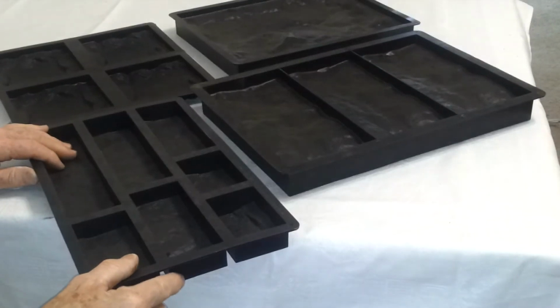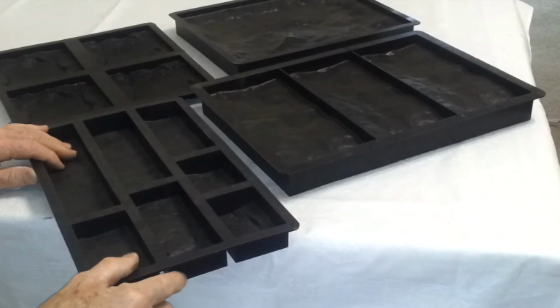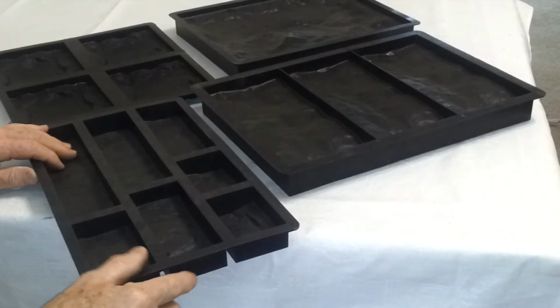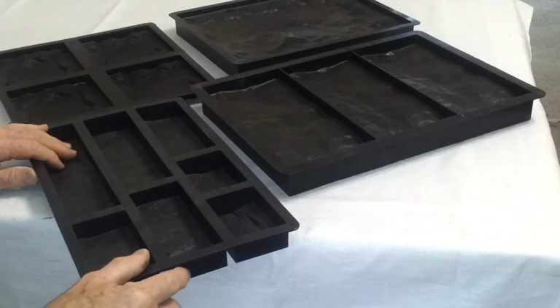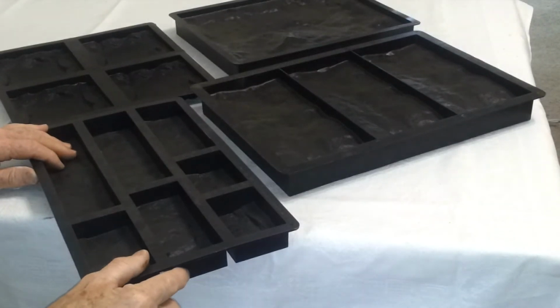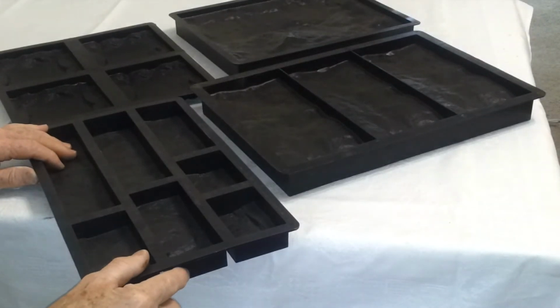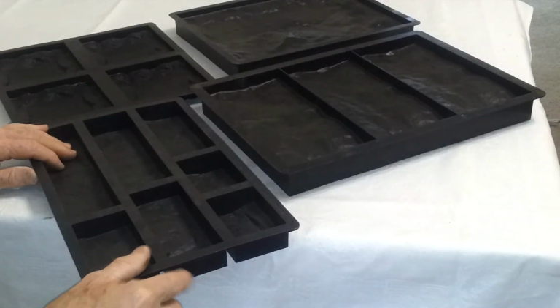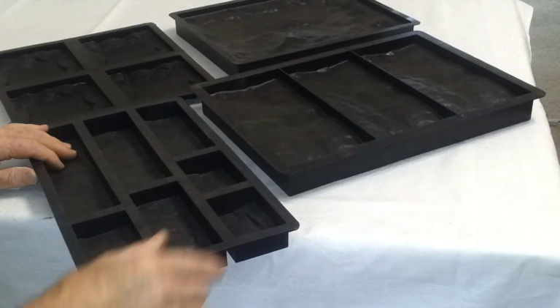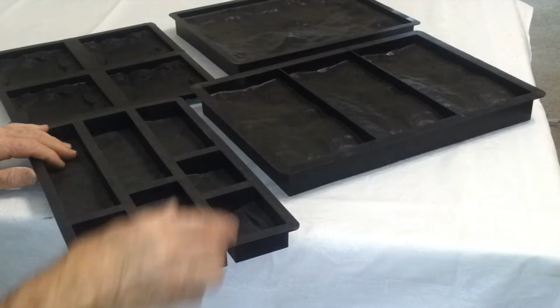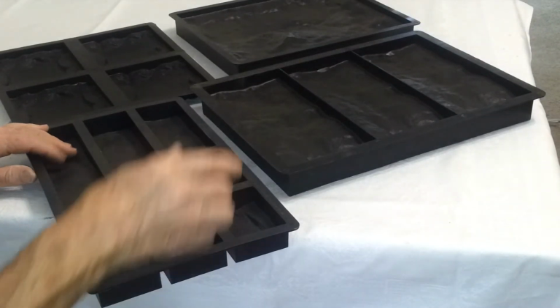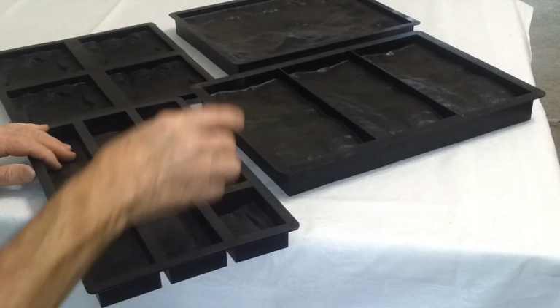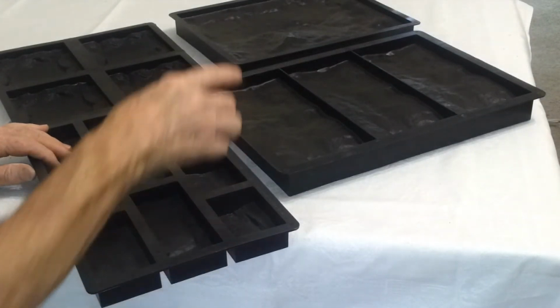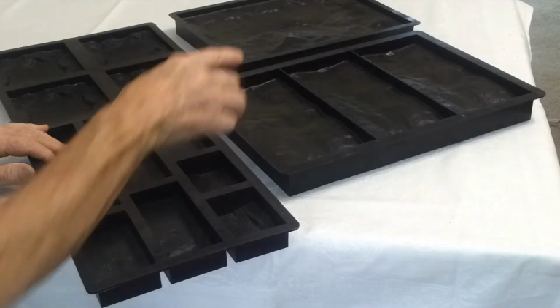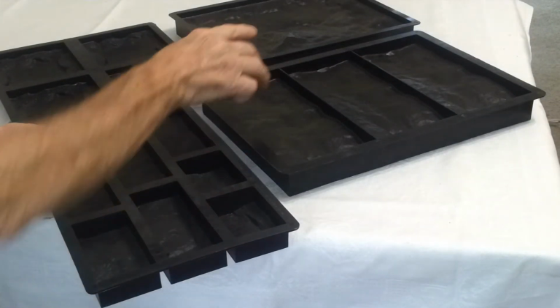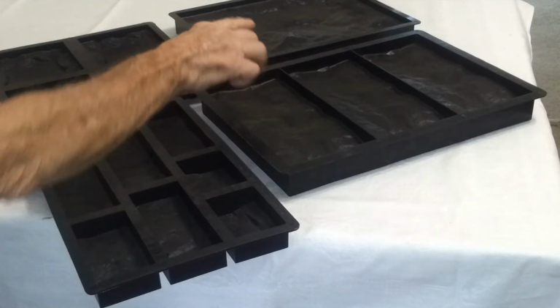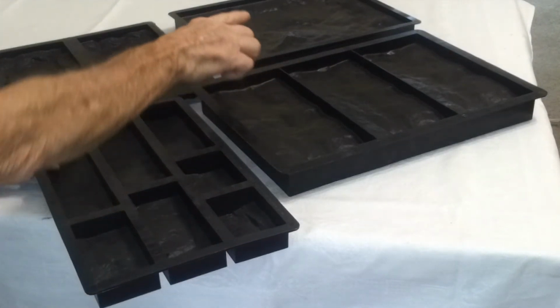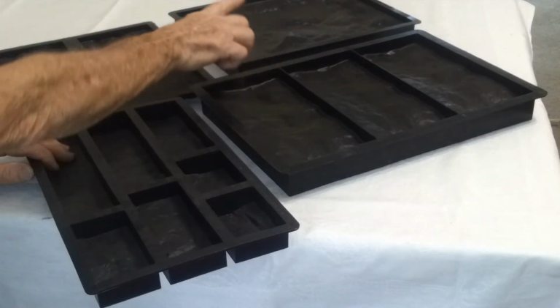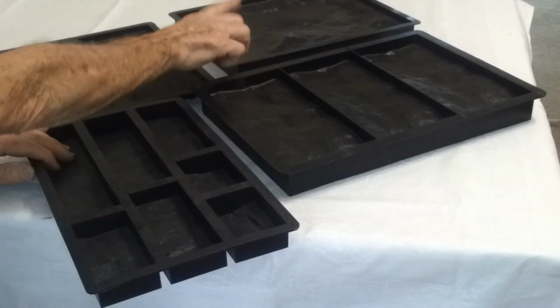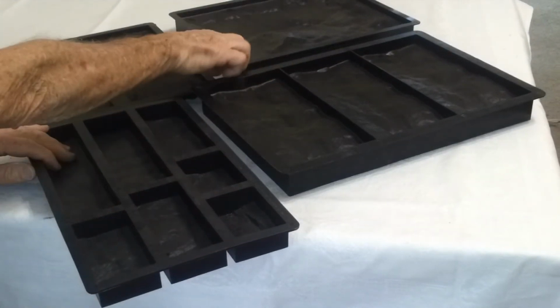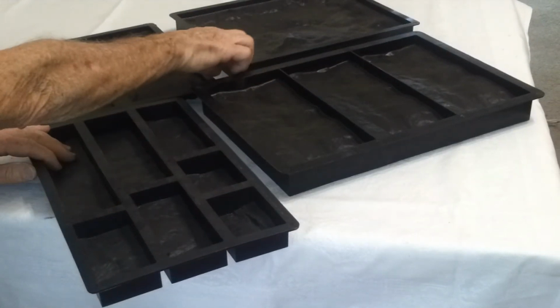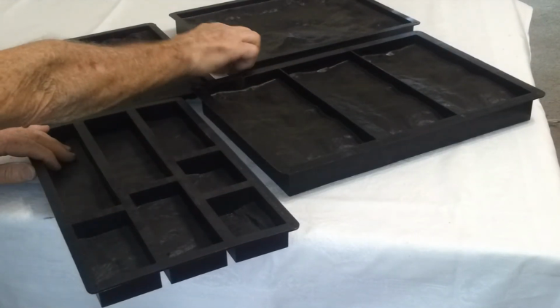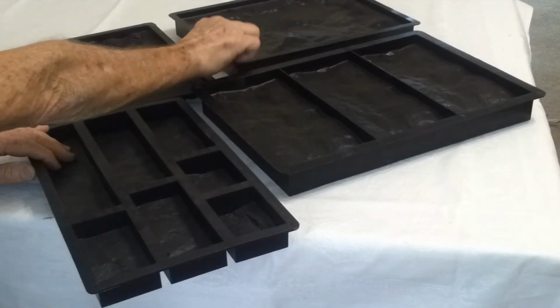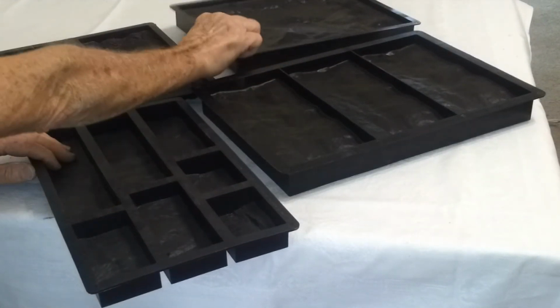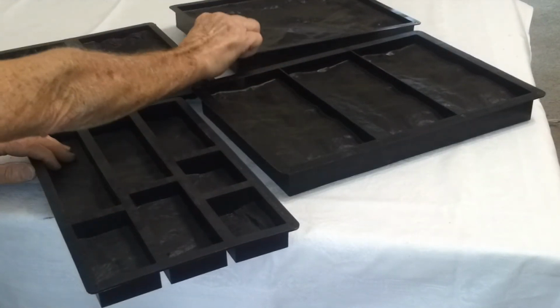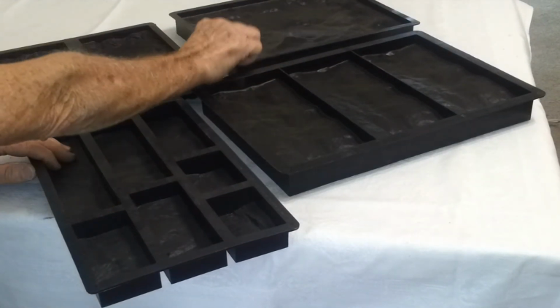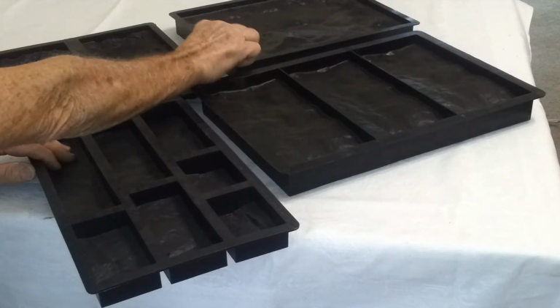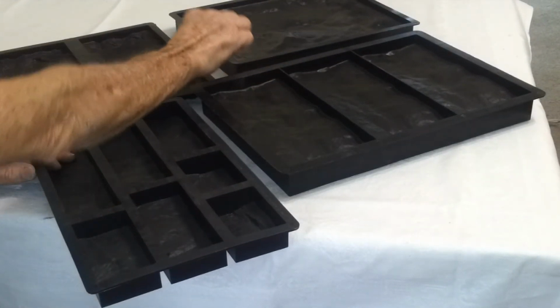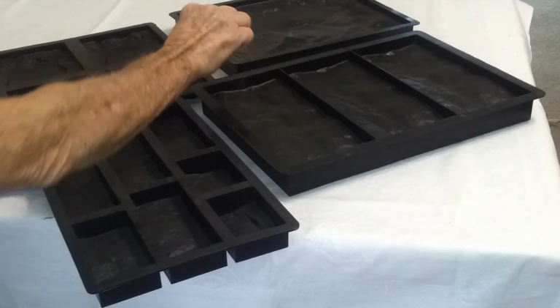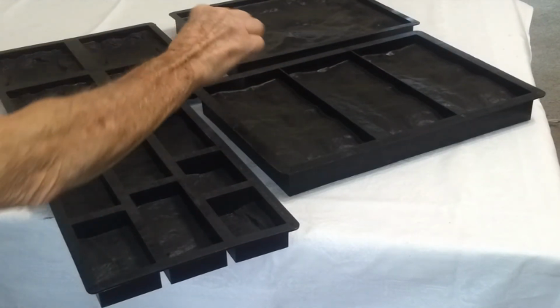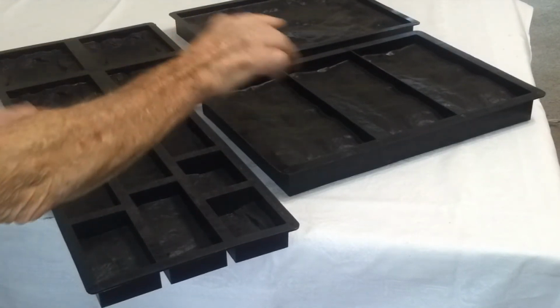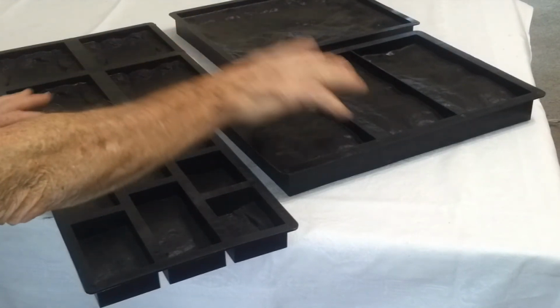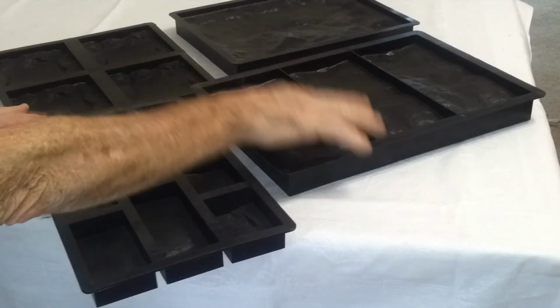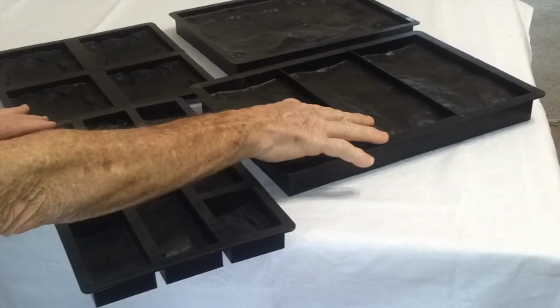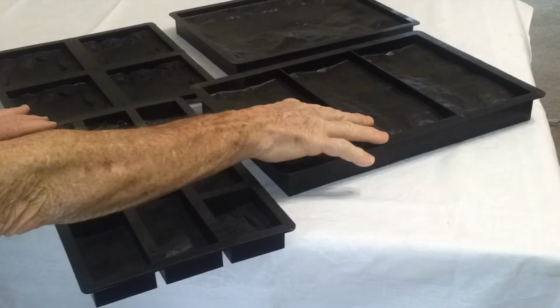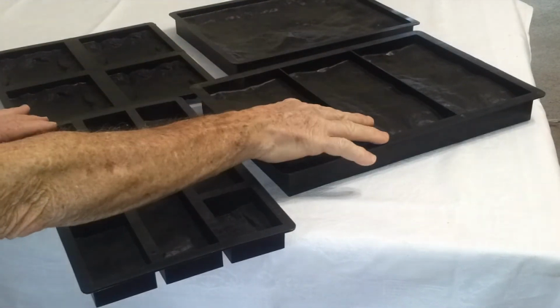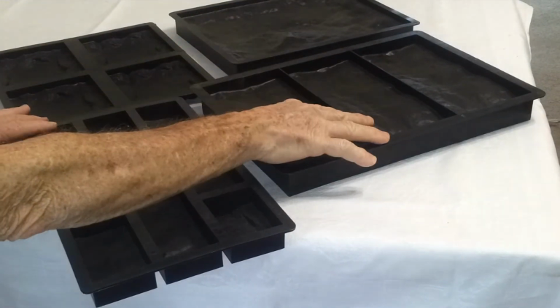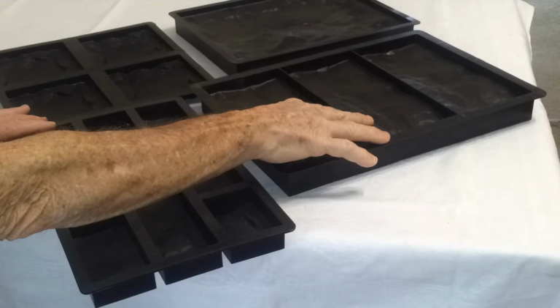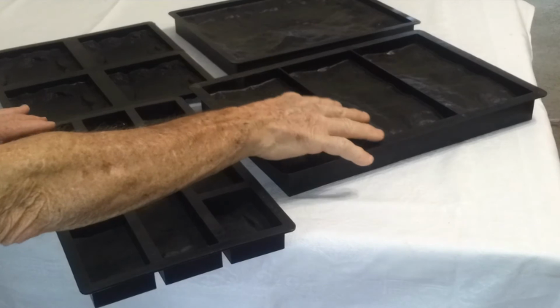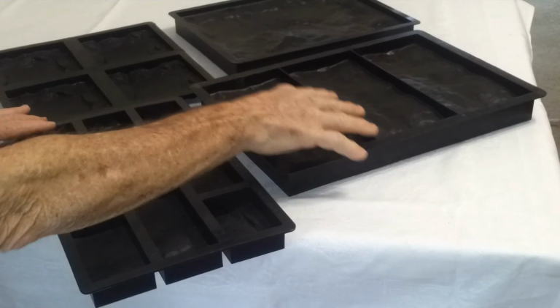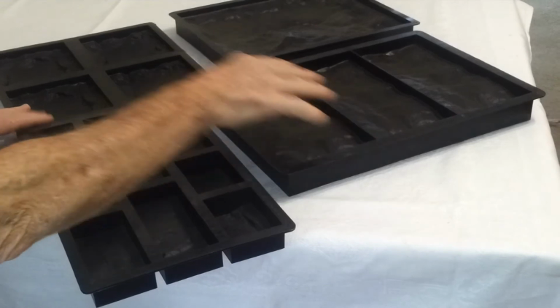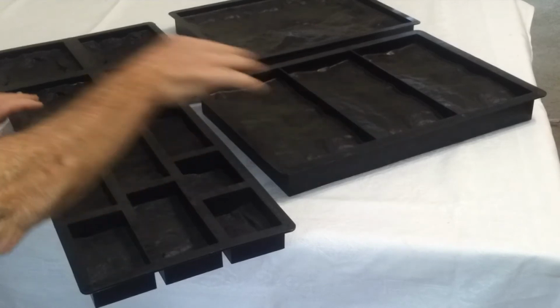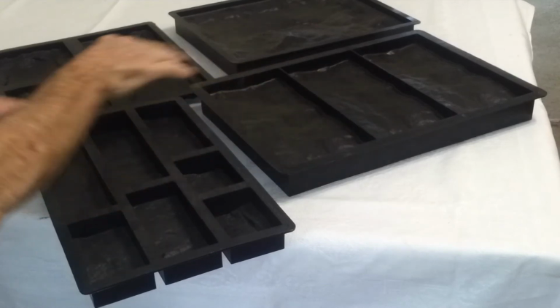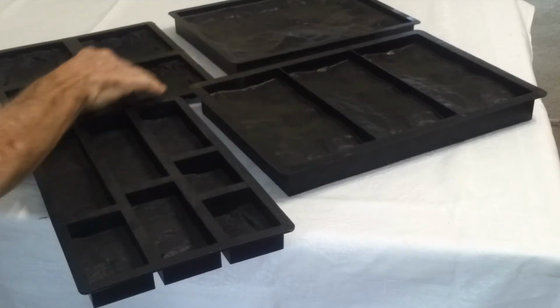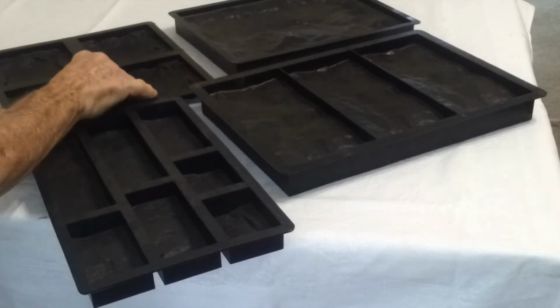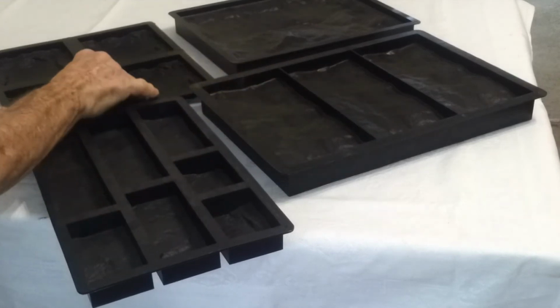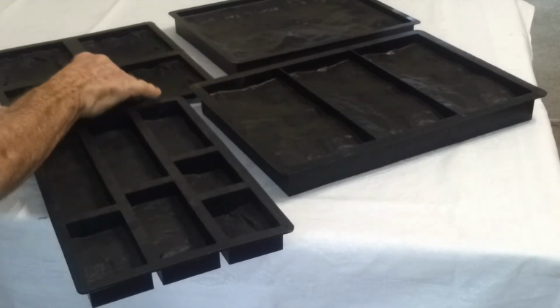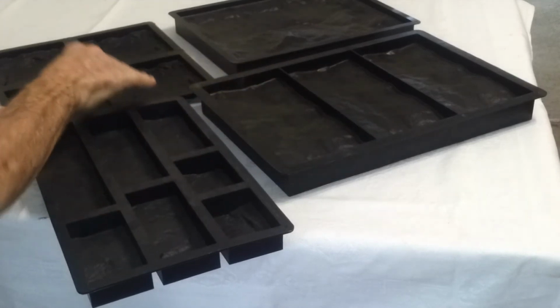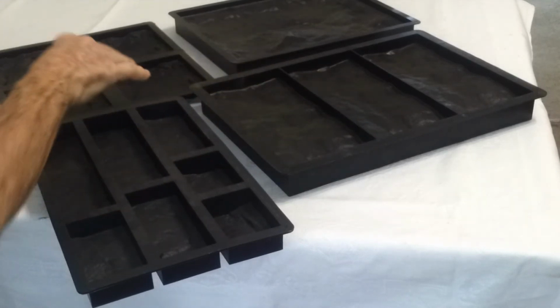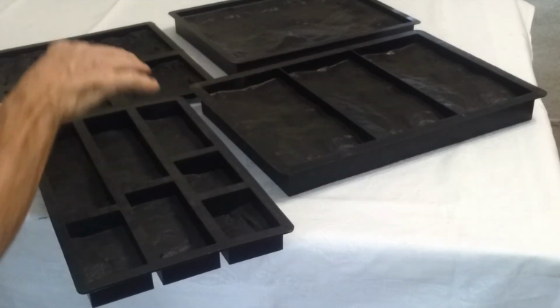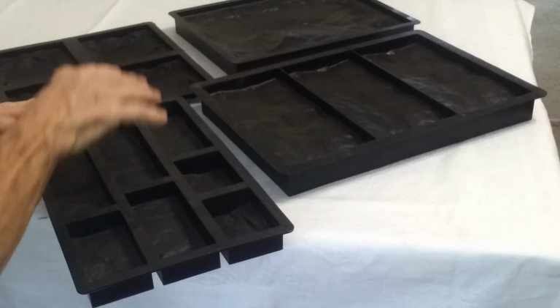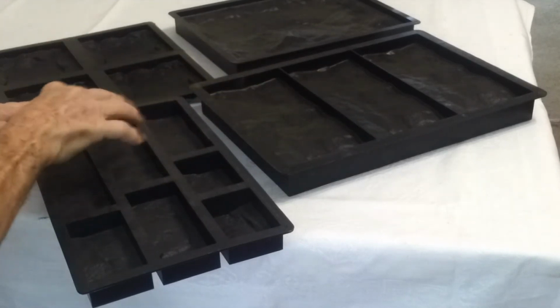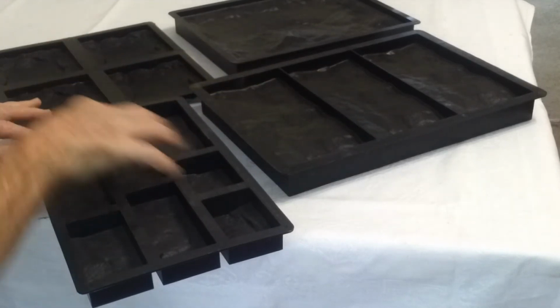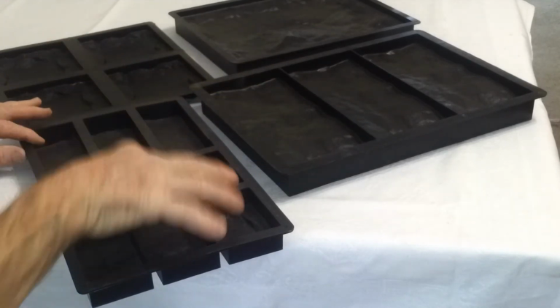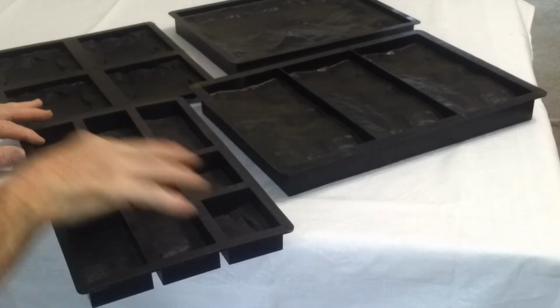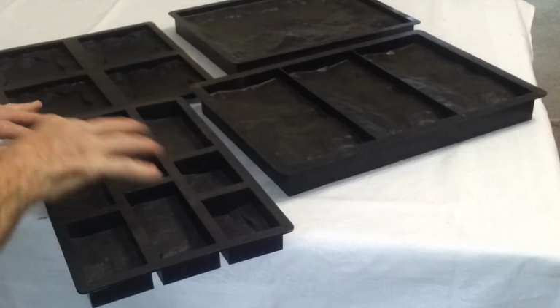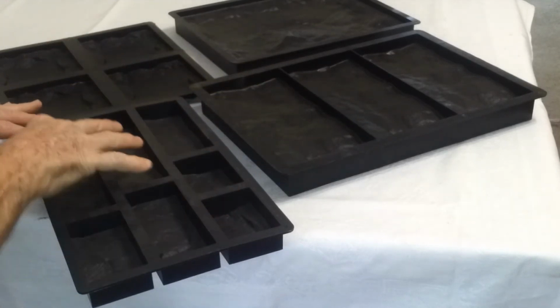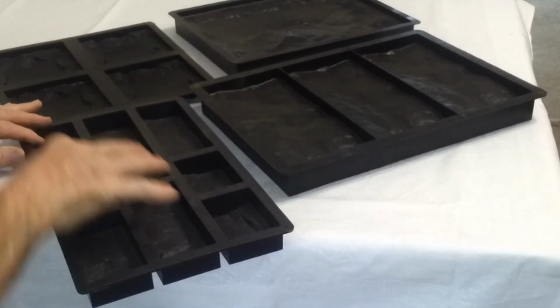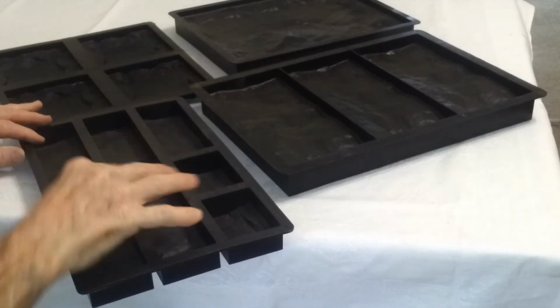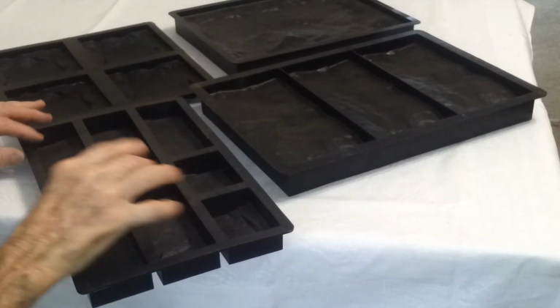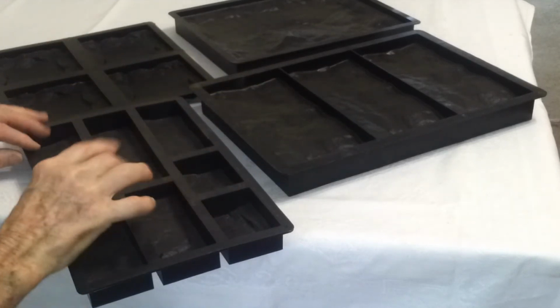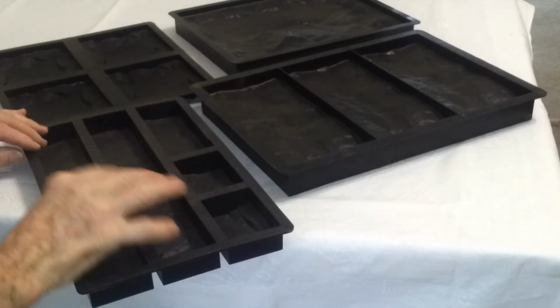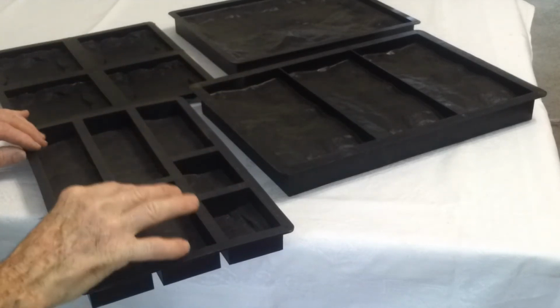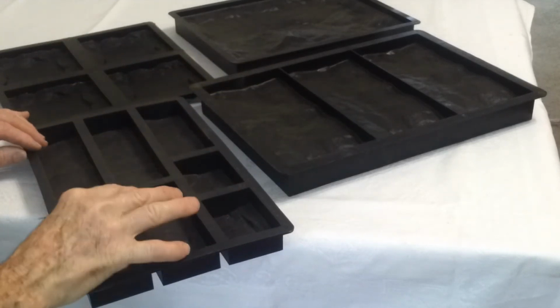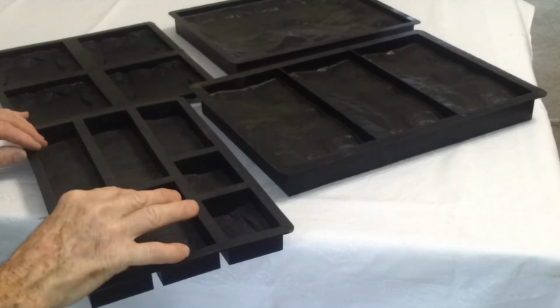Cladding moulds — single cavity, three cavity, four cavity — and the ribbon cladding, the thin ones.